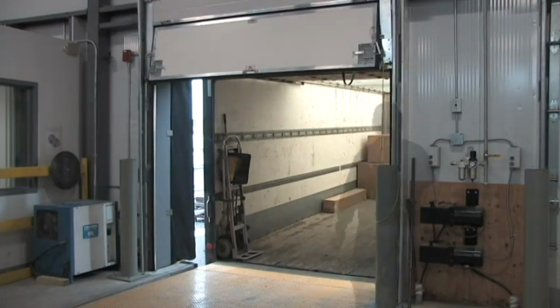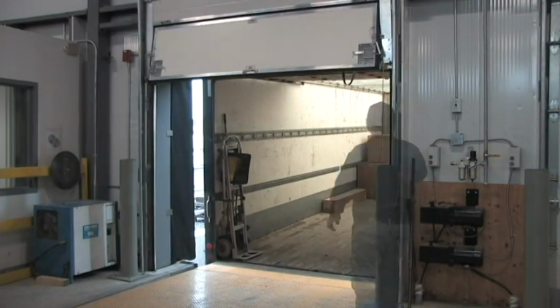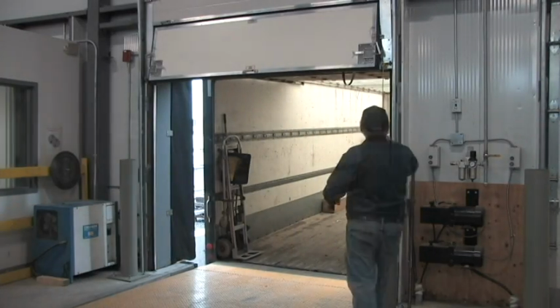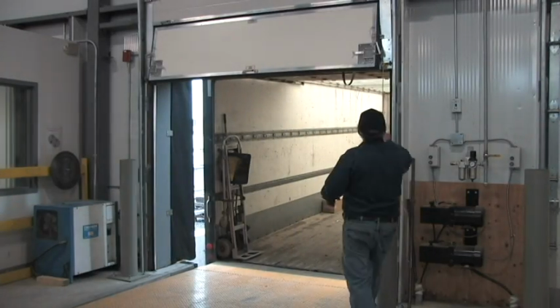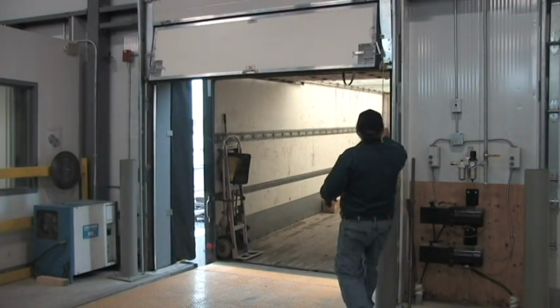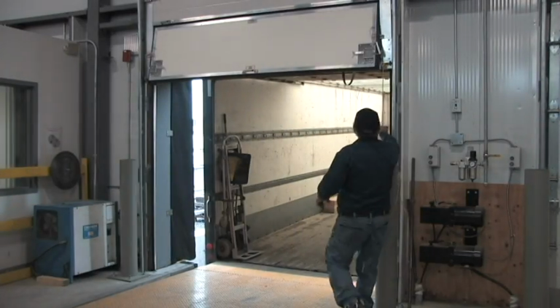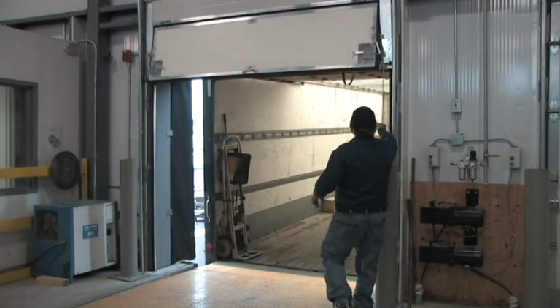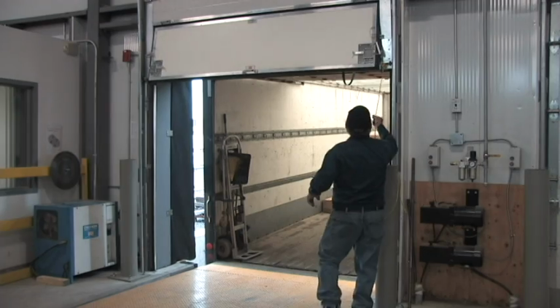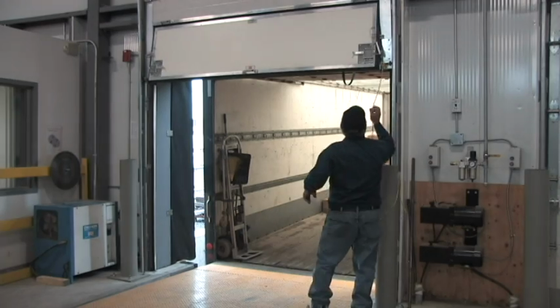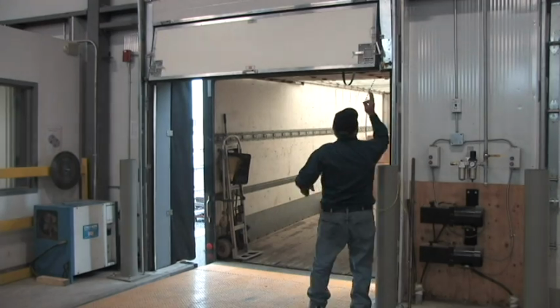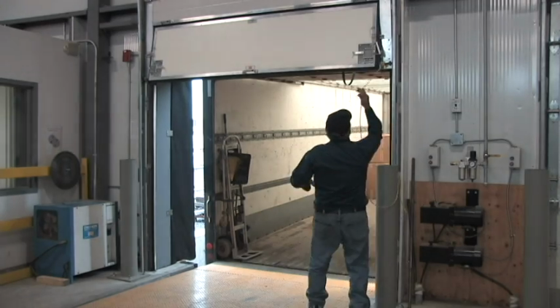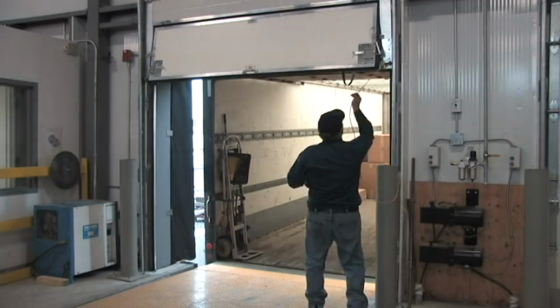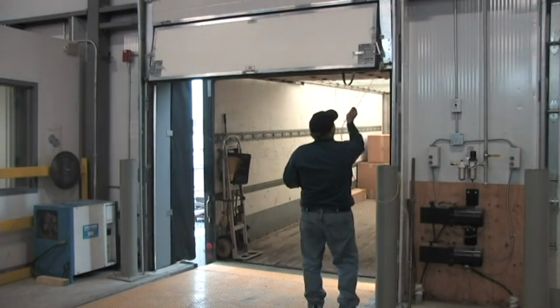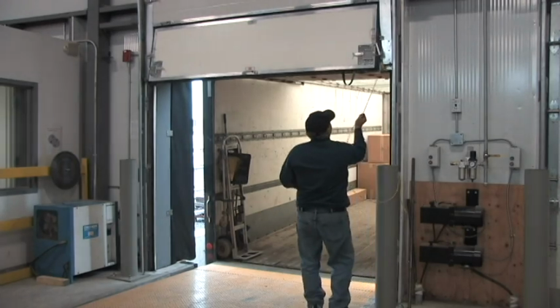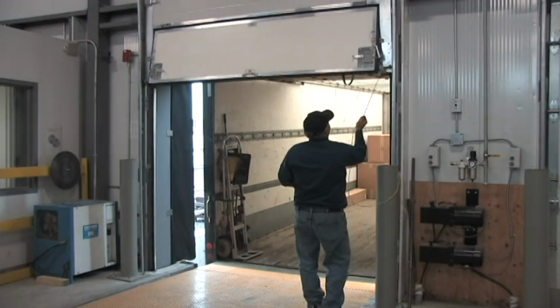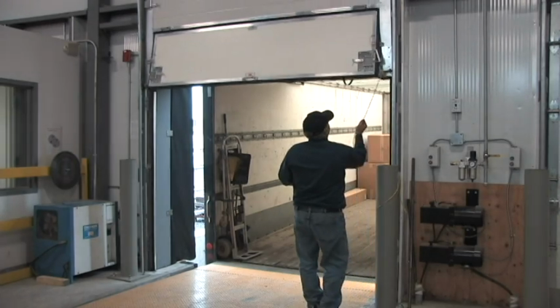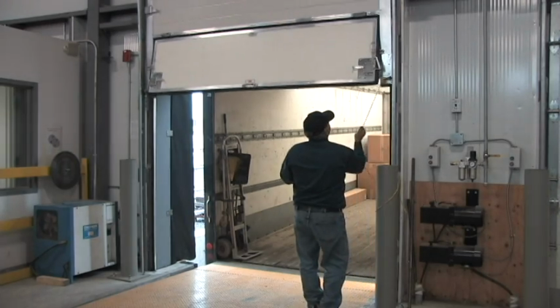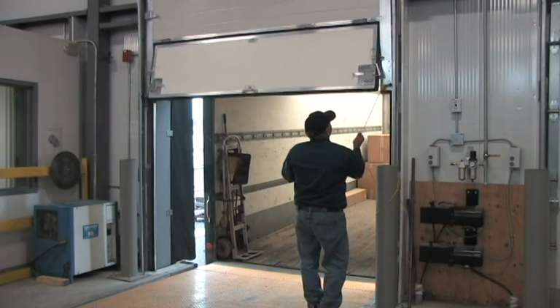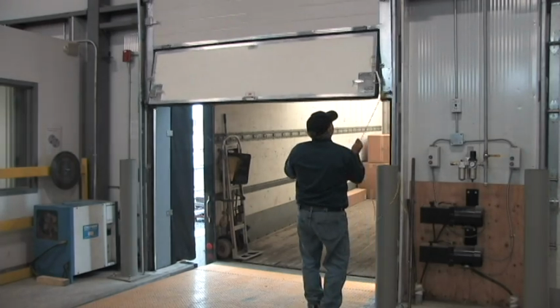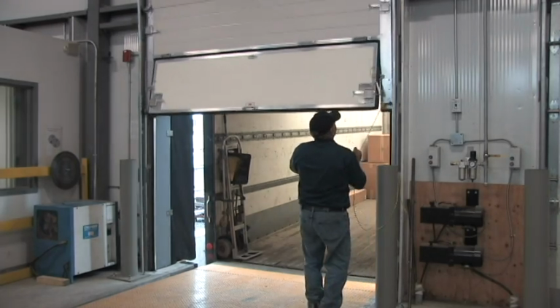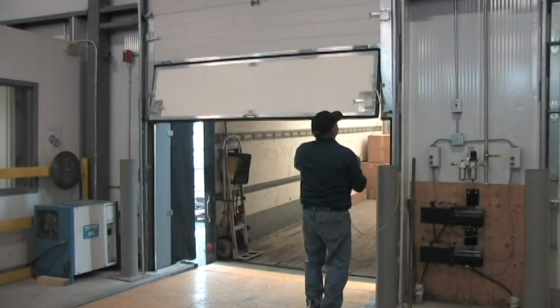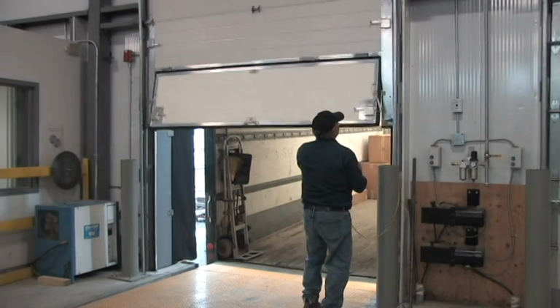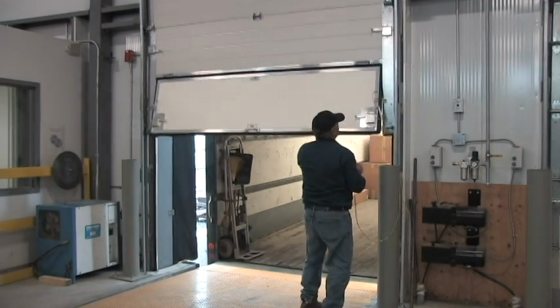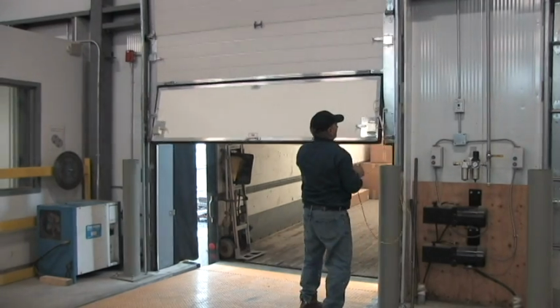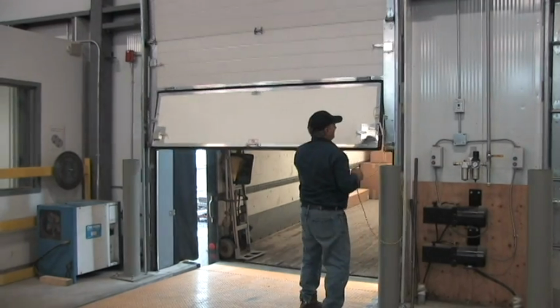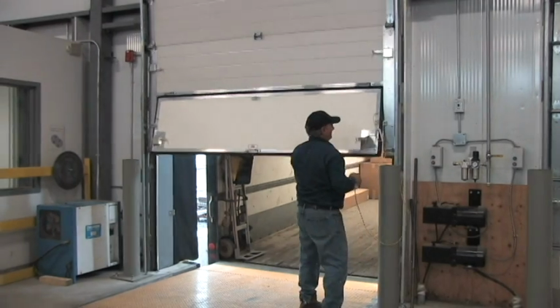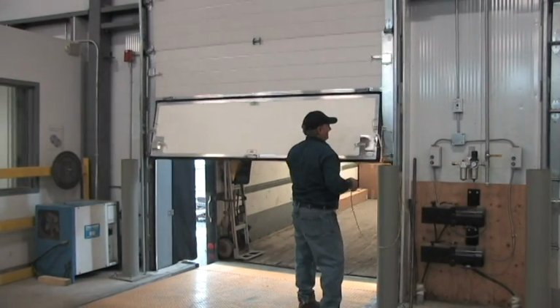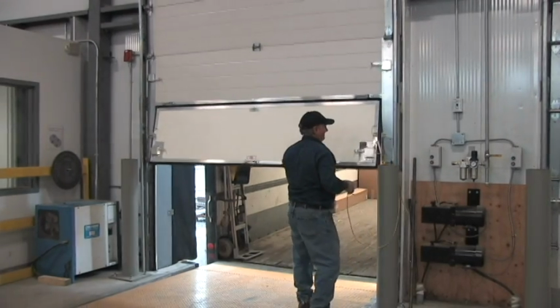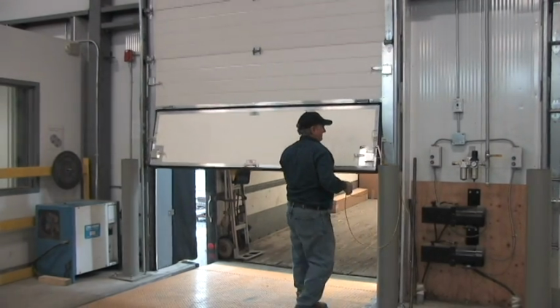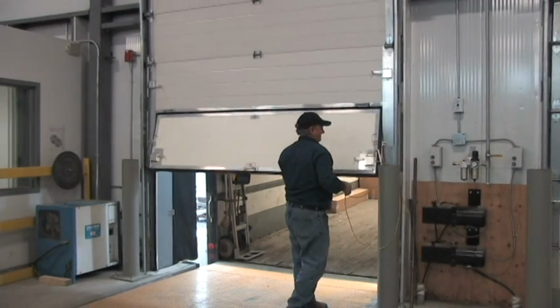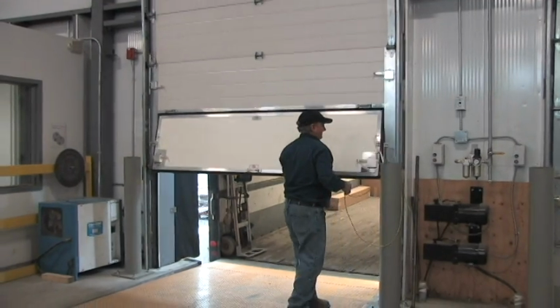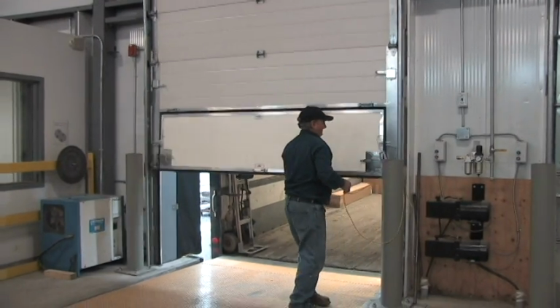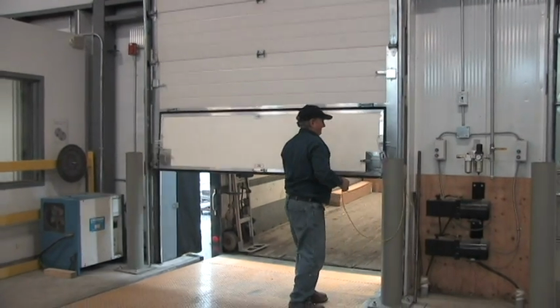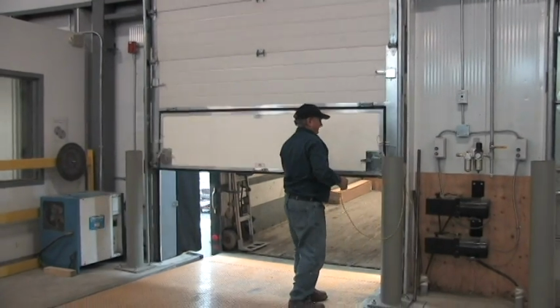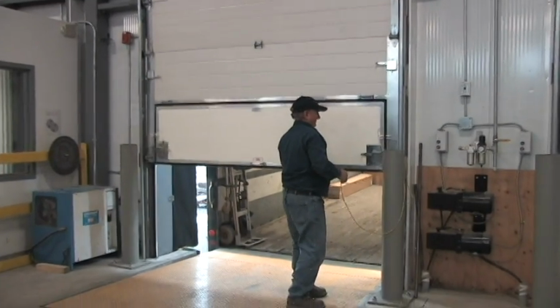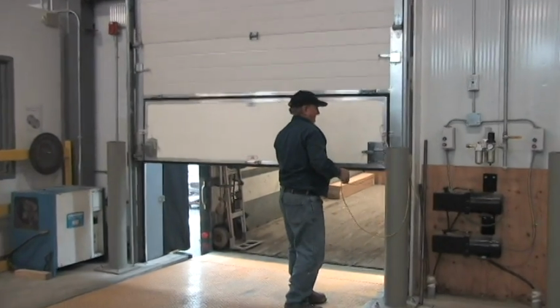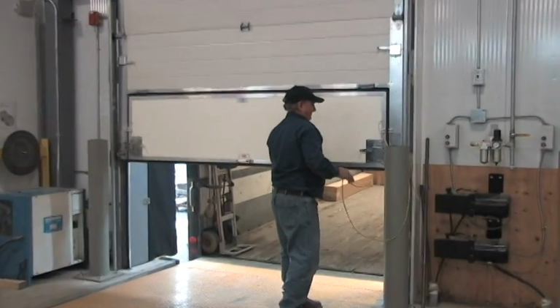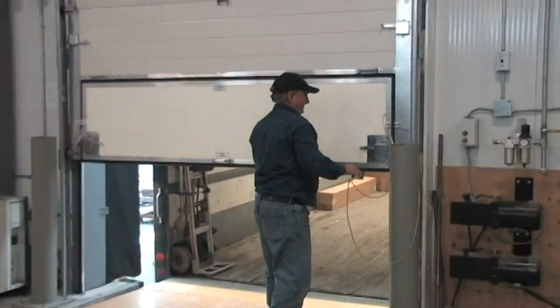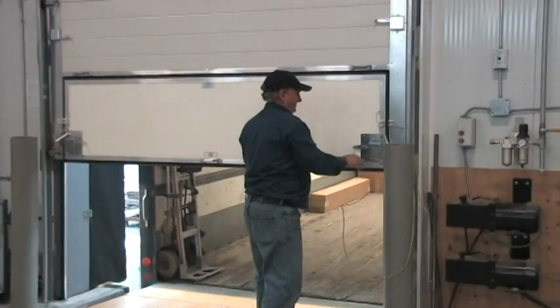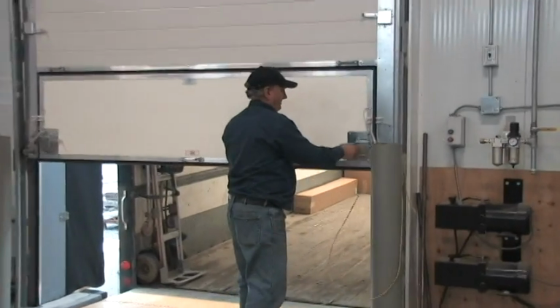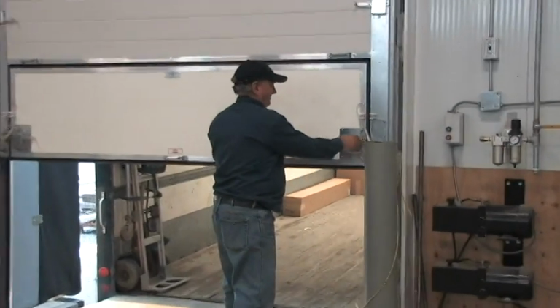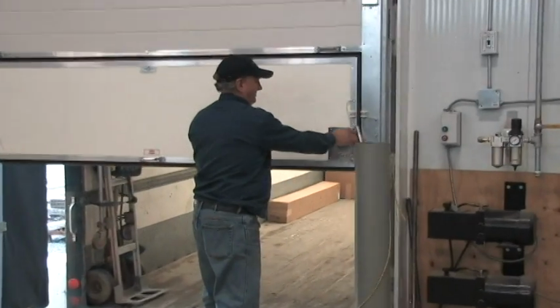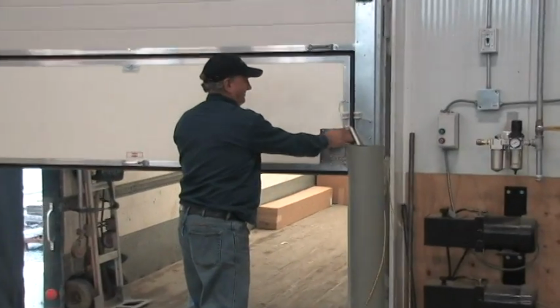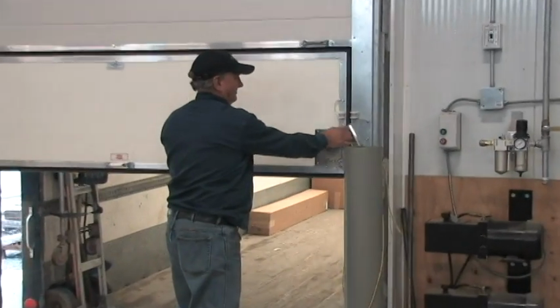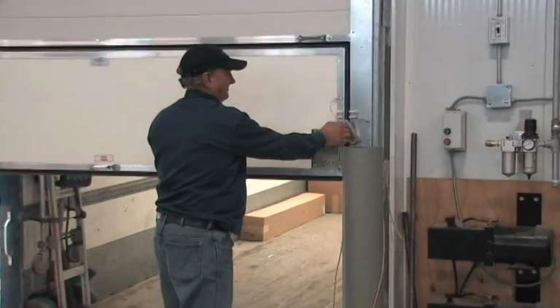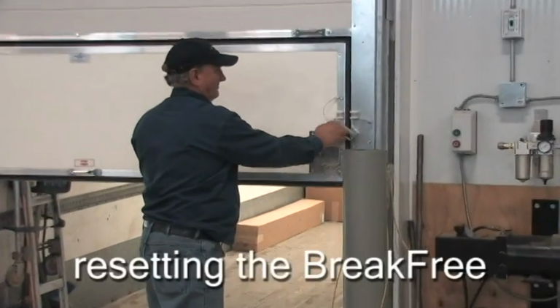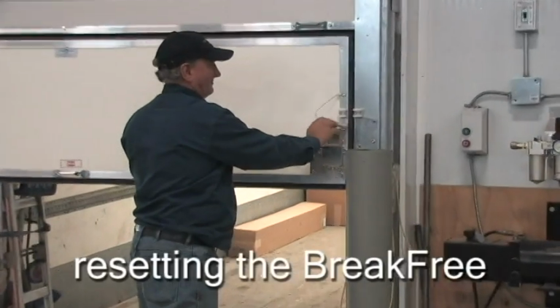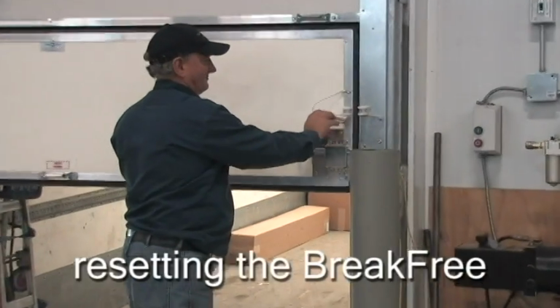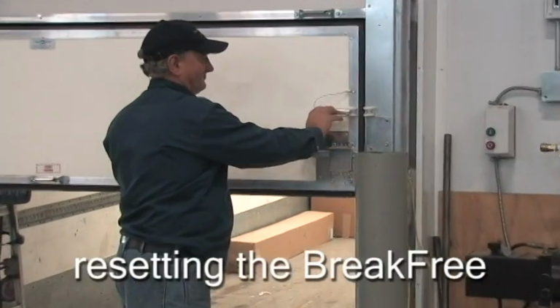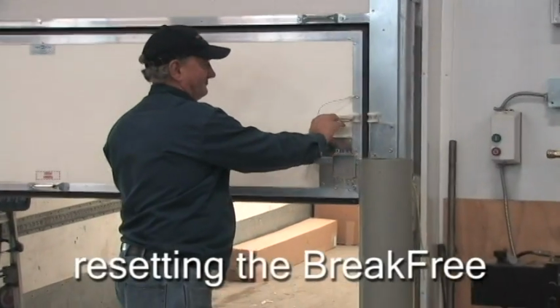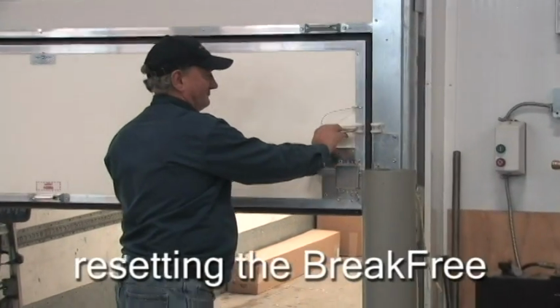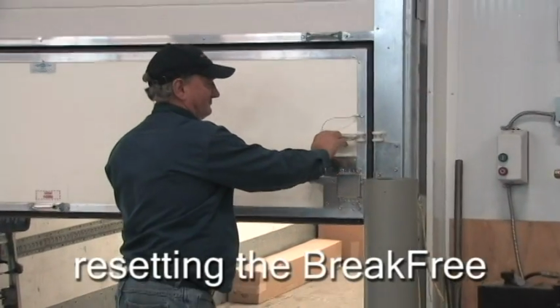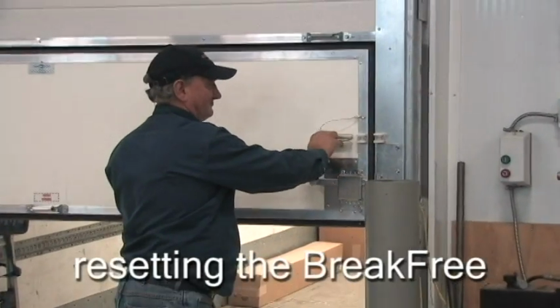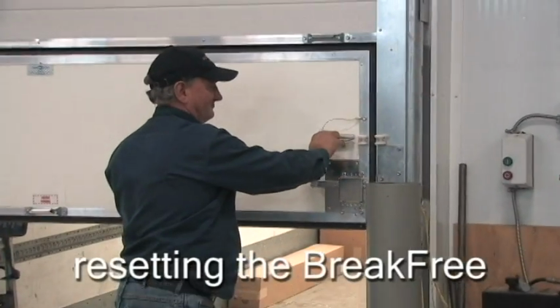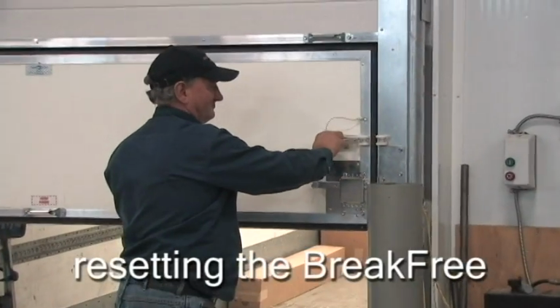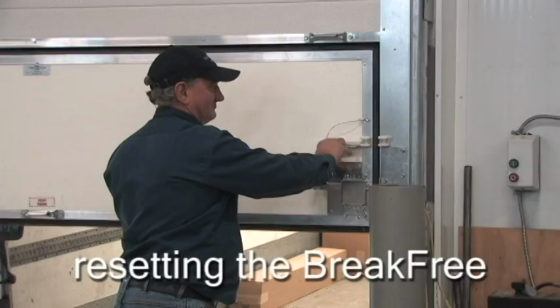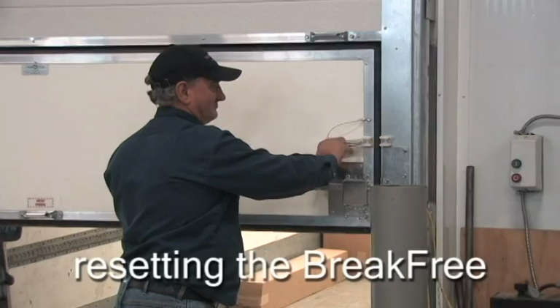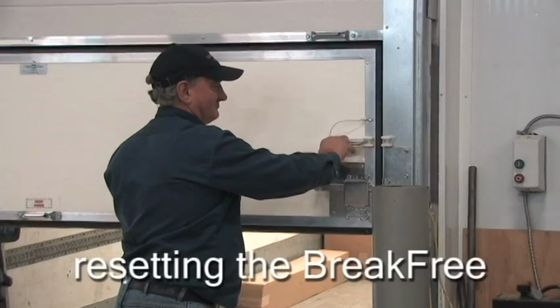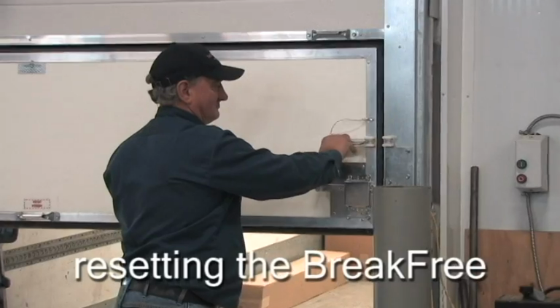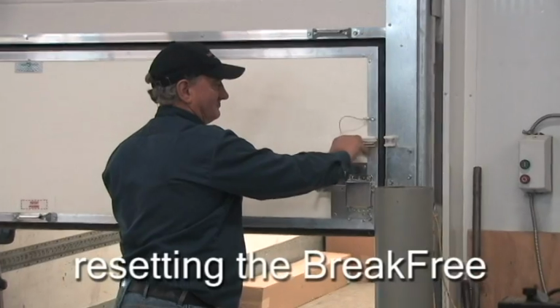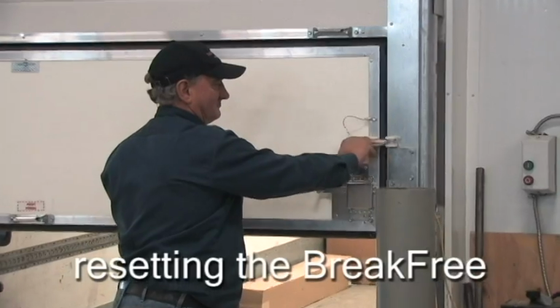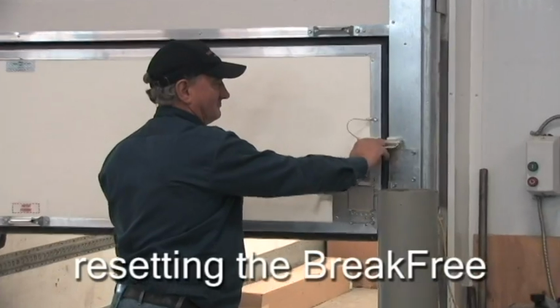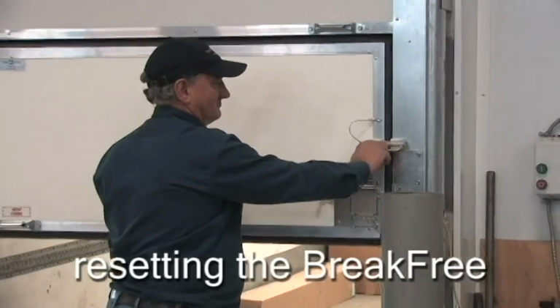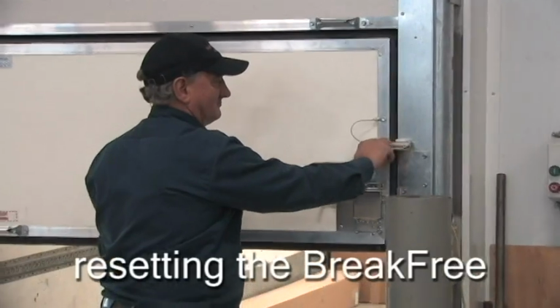After being hit, the door can be easily put back into operation by simply resetting the Brake Free bottom panel.